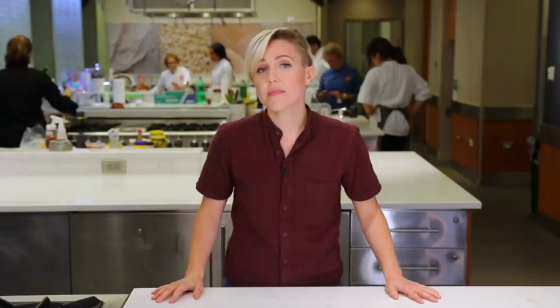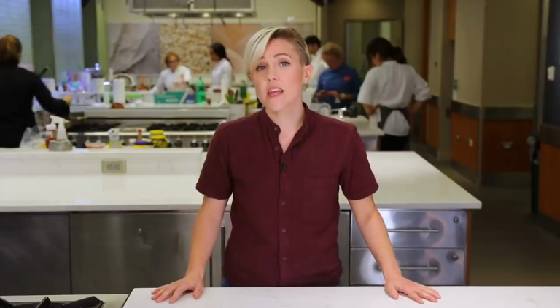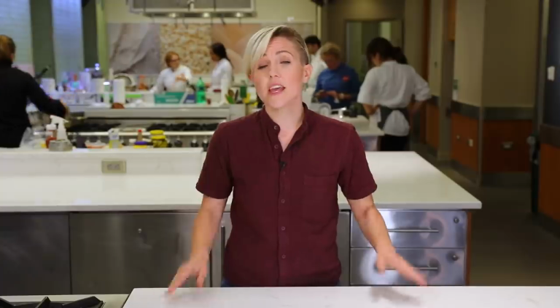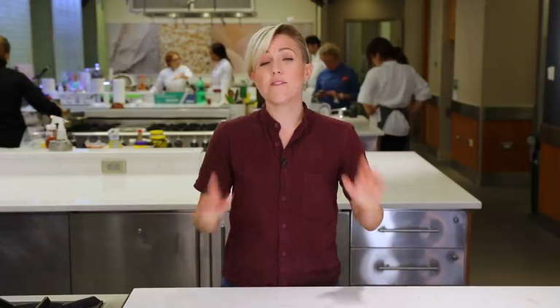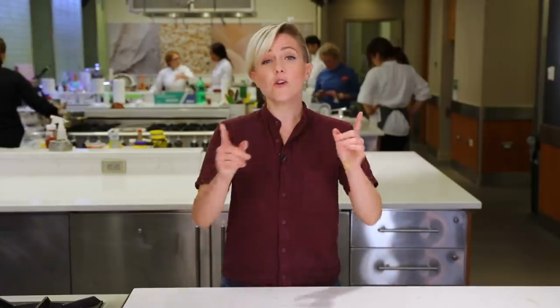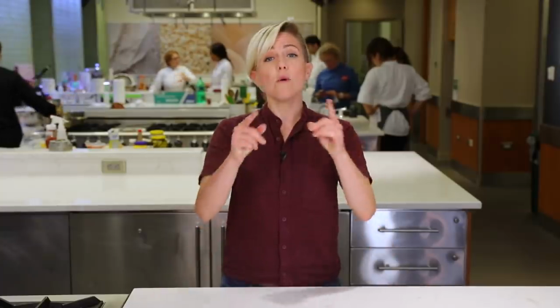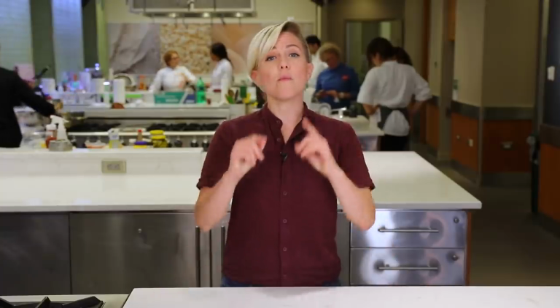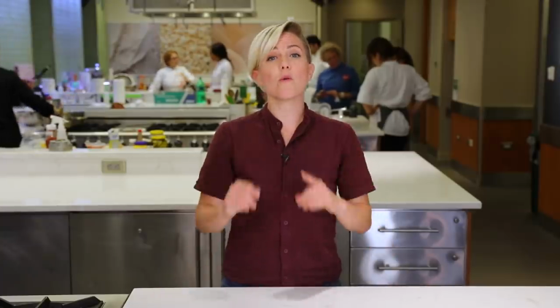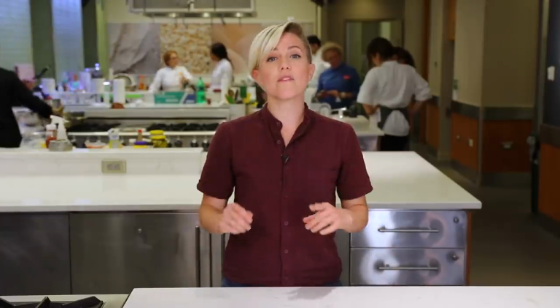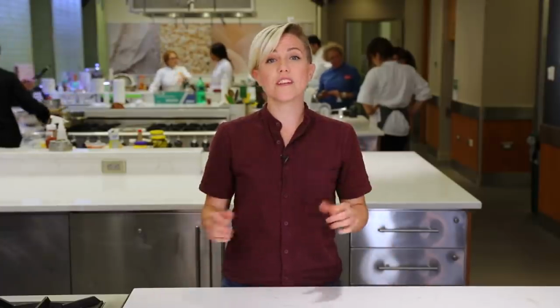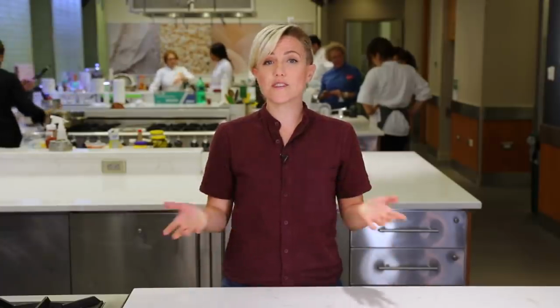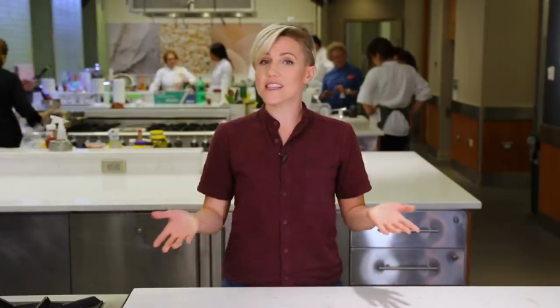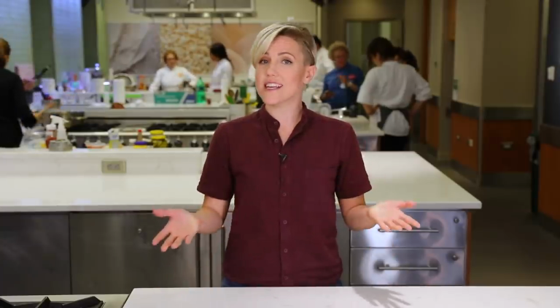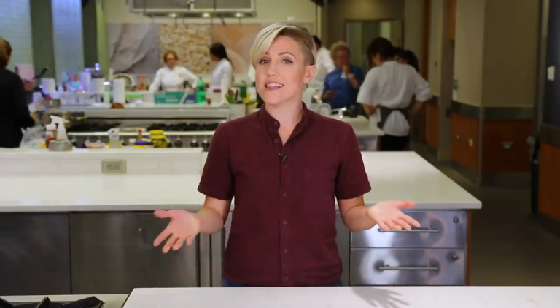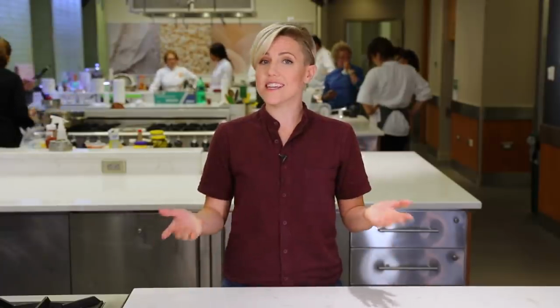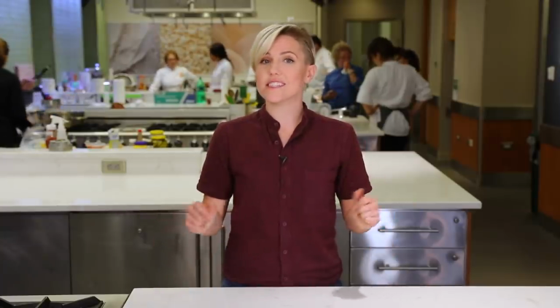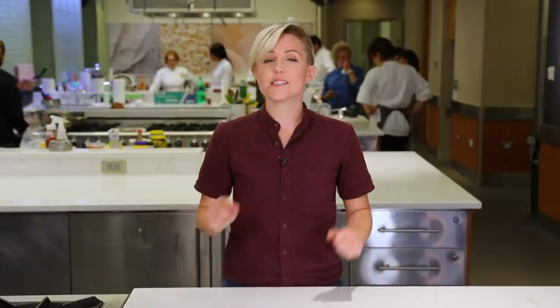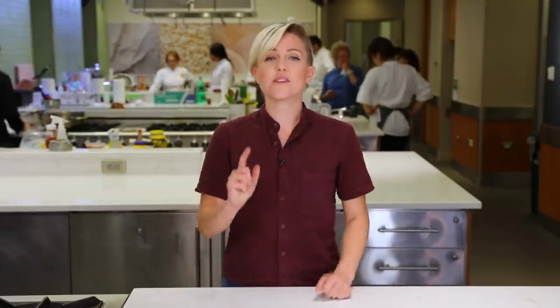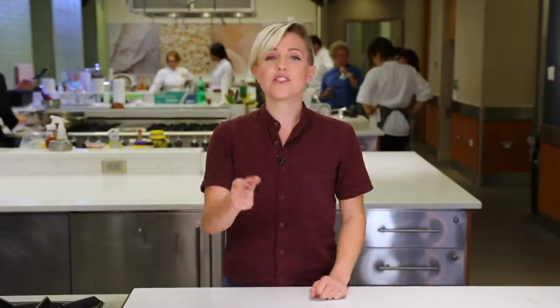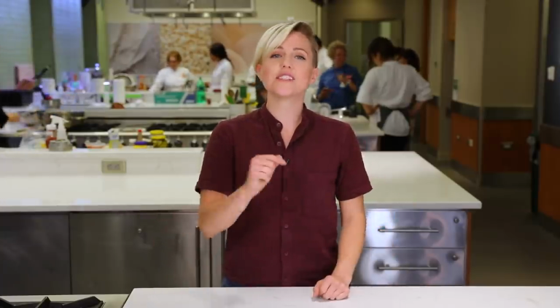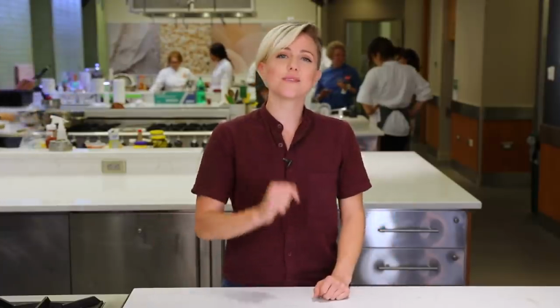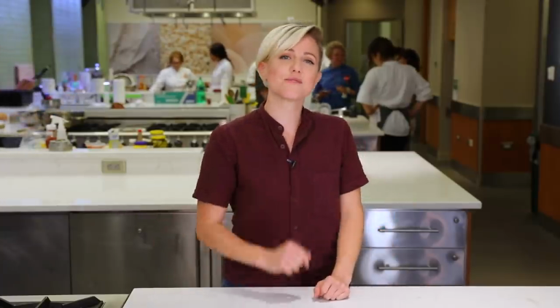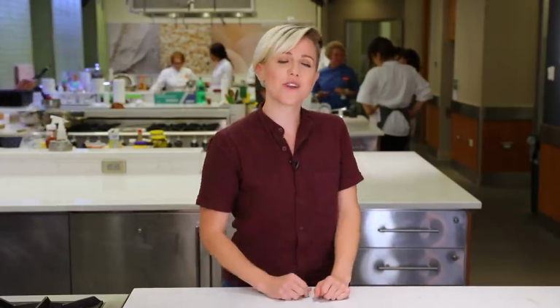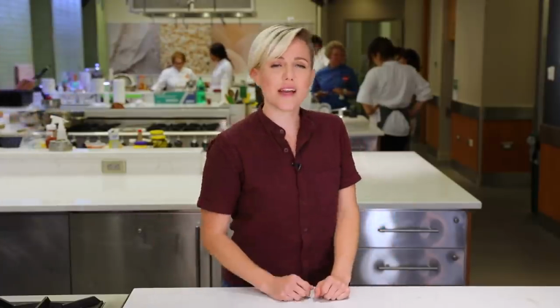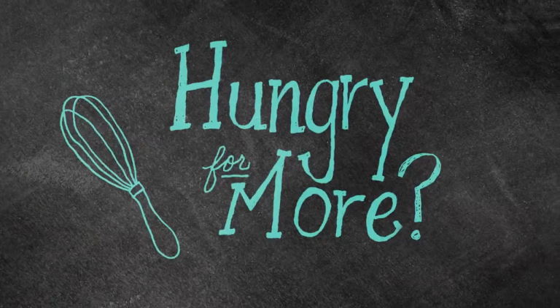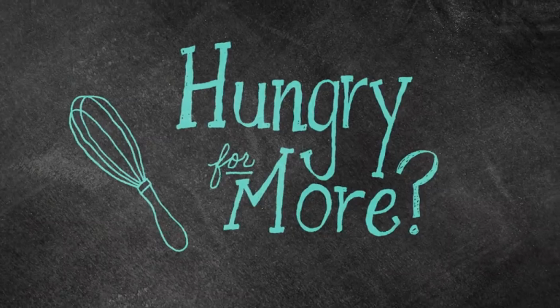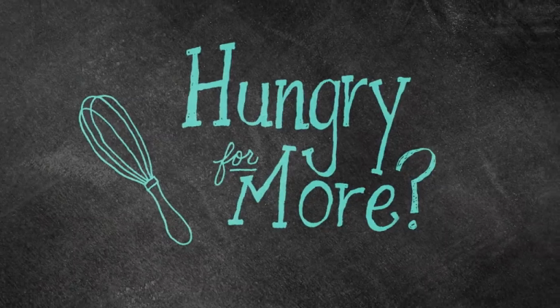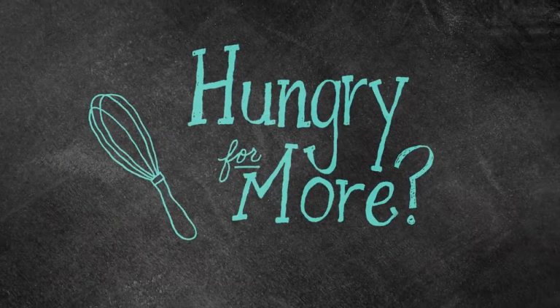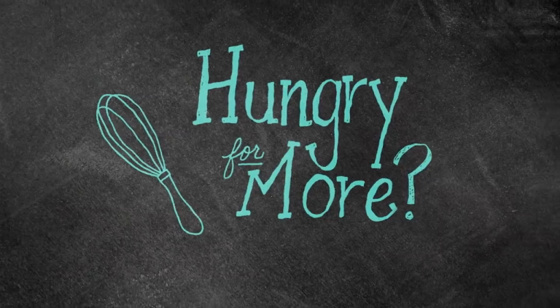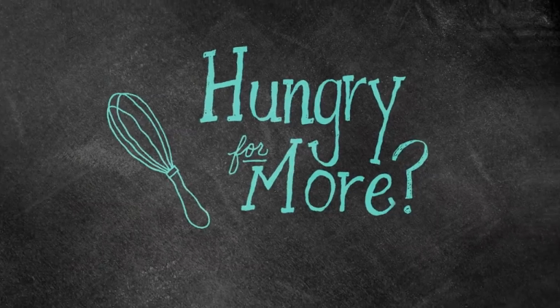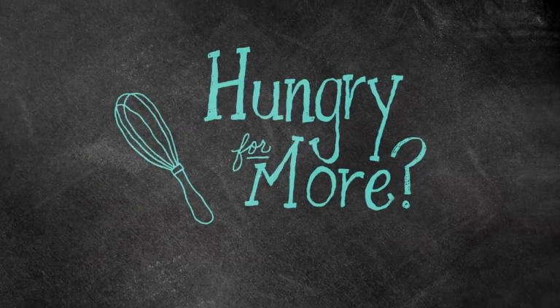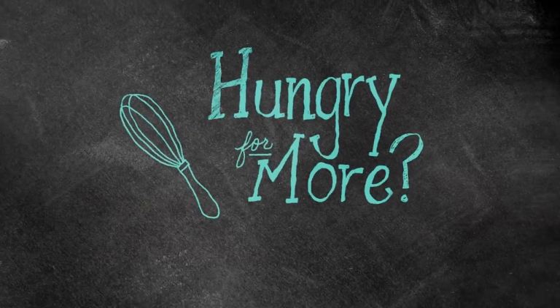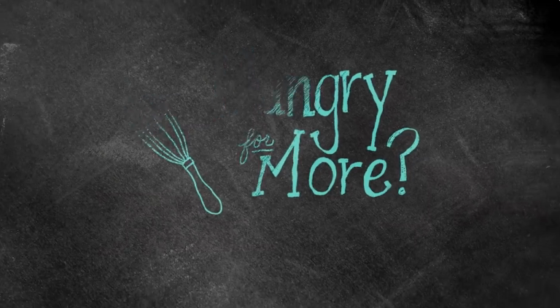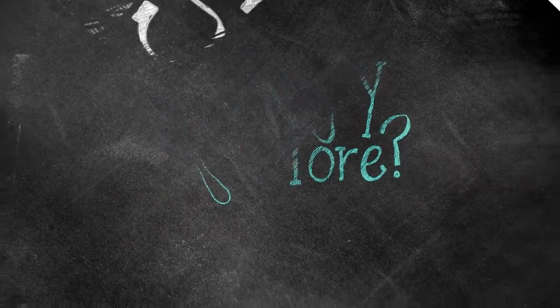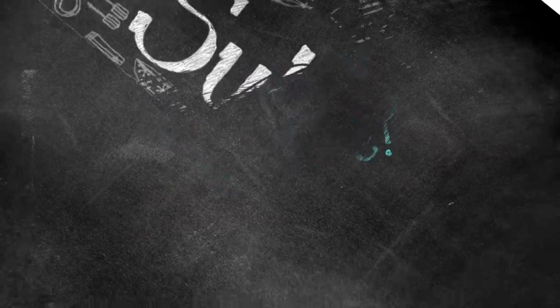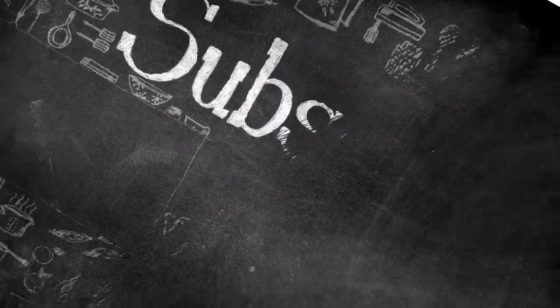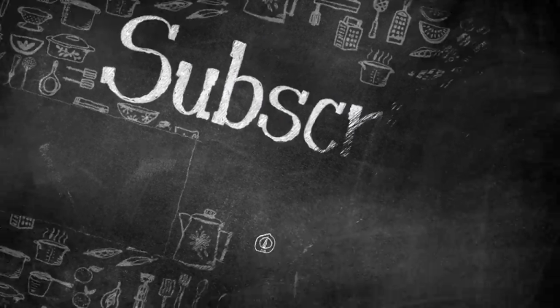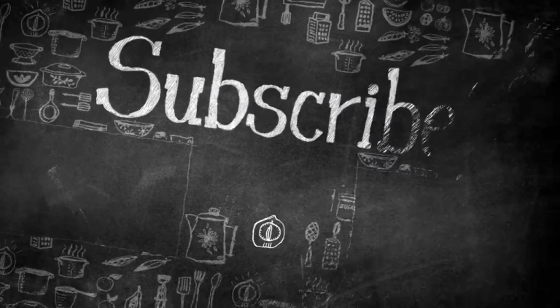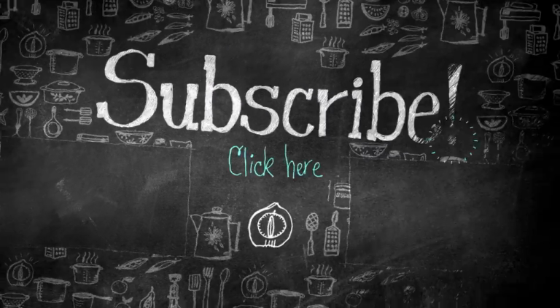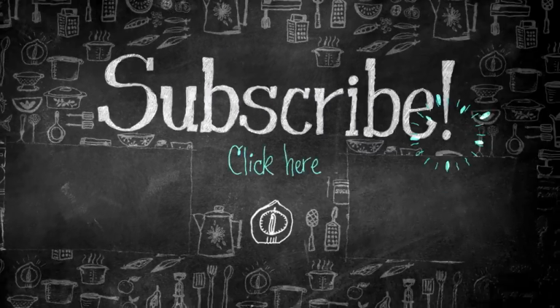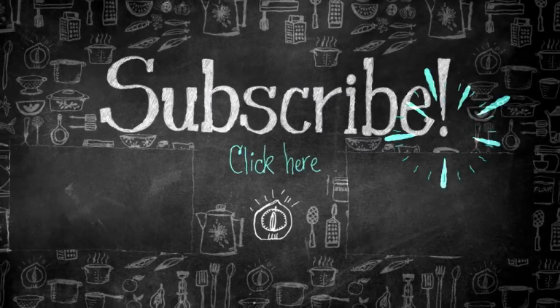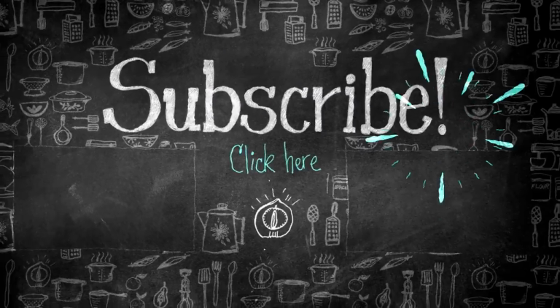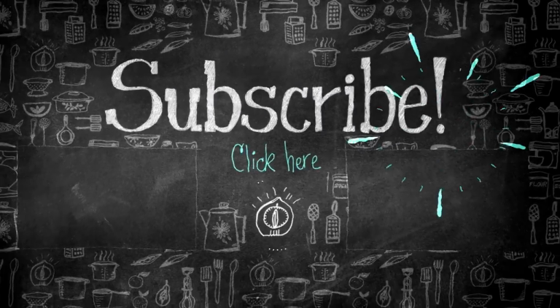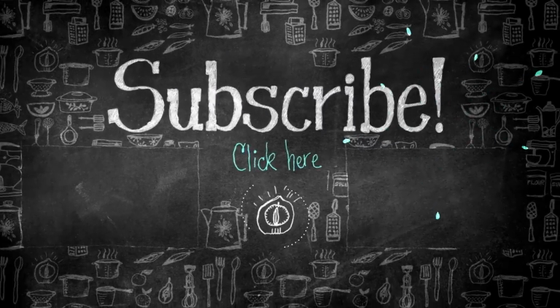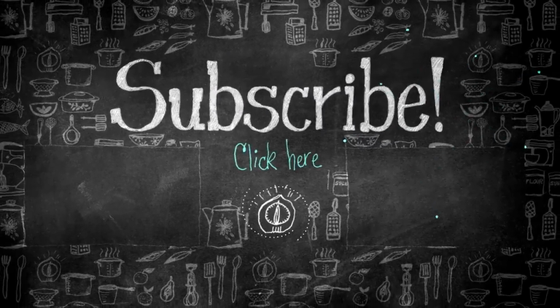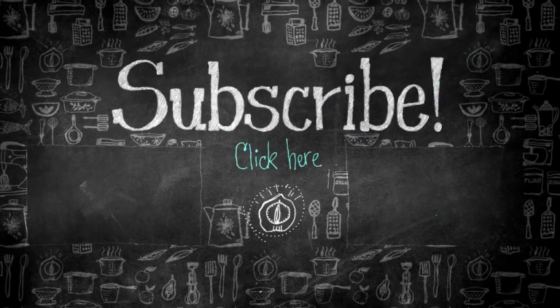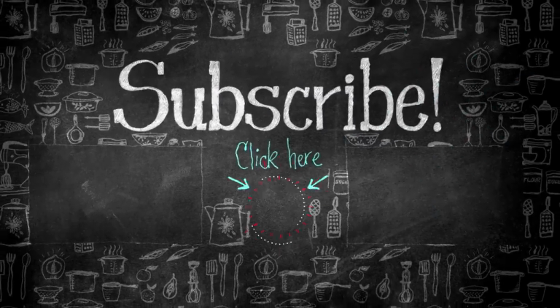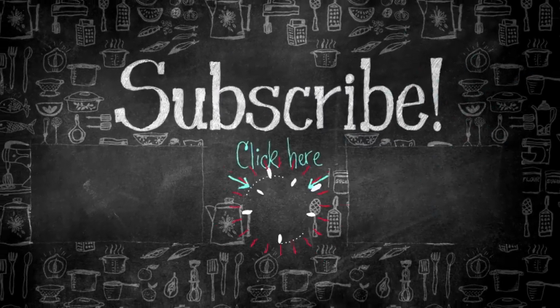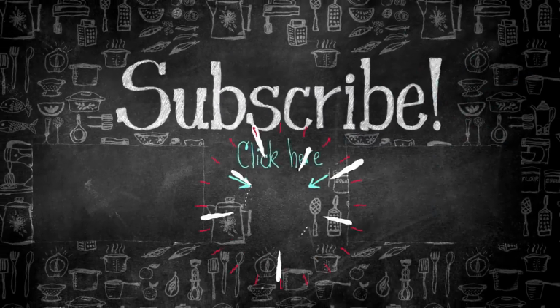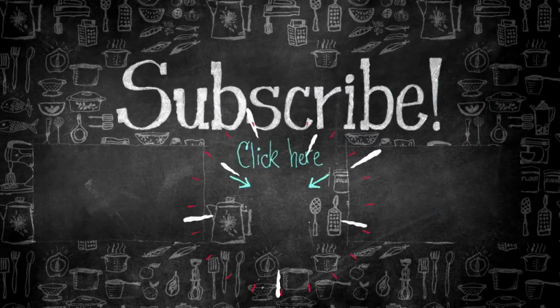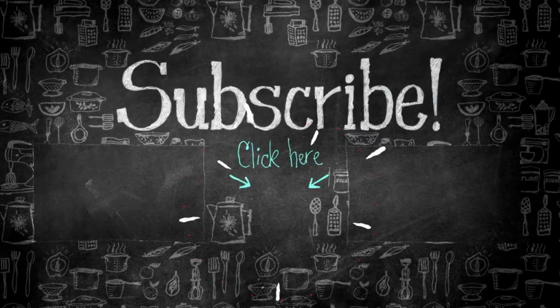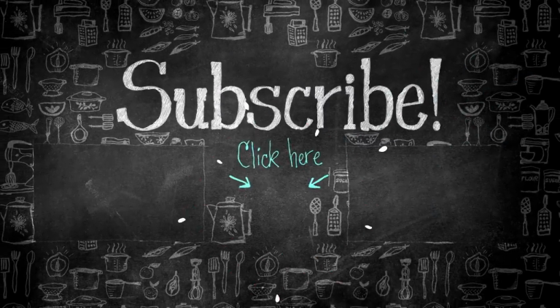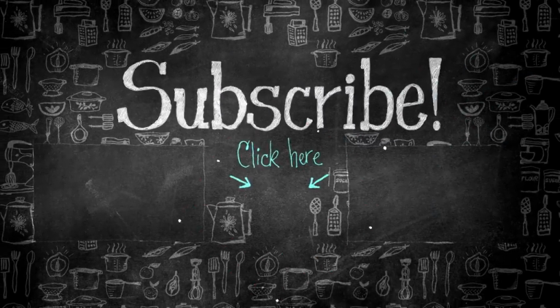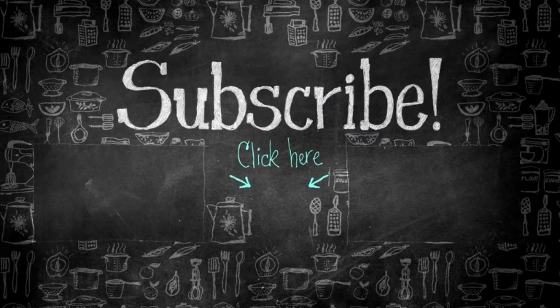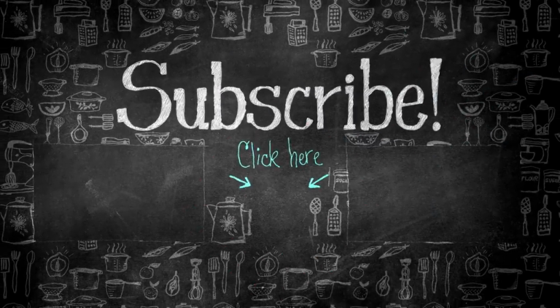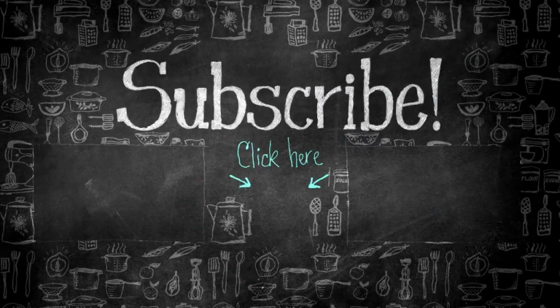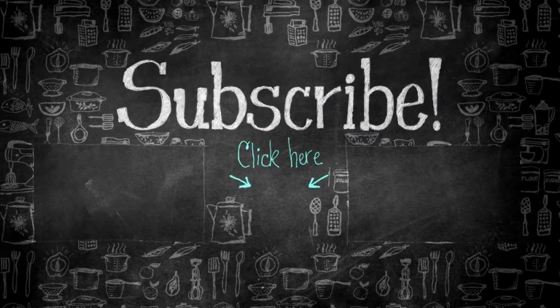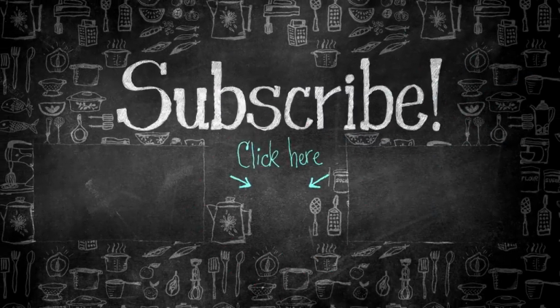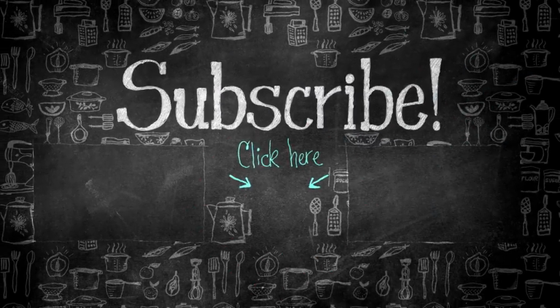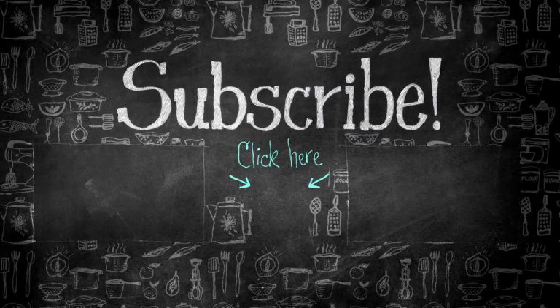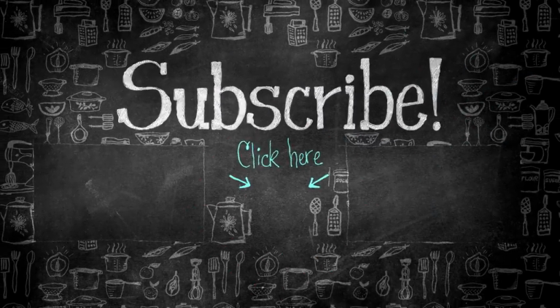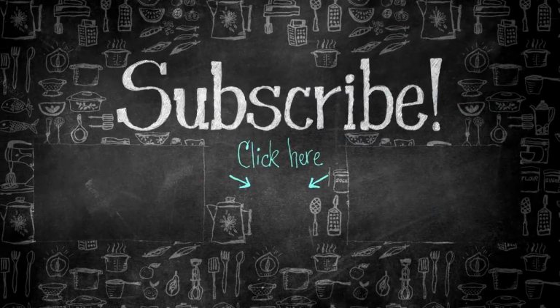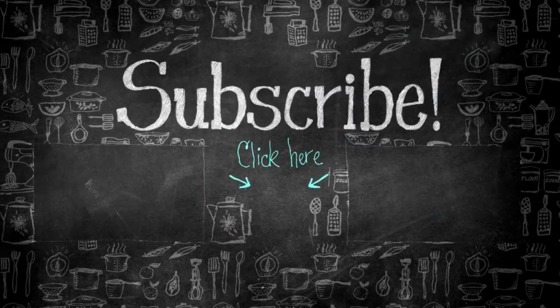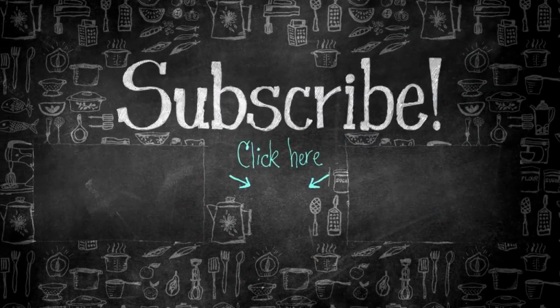If you want more videos like this, just subscribe to Food Network's YouTube channel. Let them know you liked it by clicking like and subscribing.